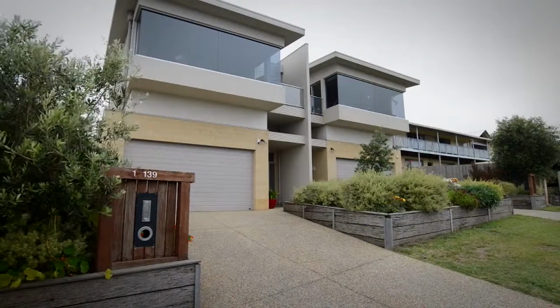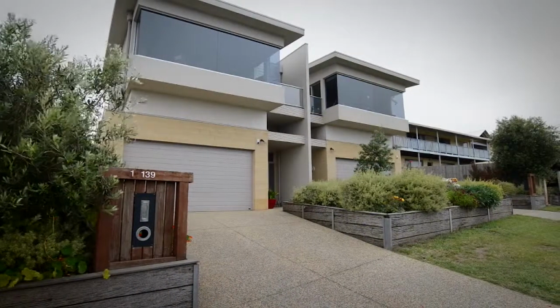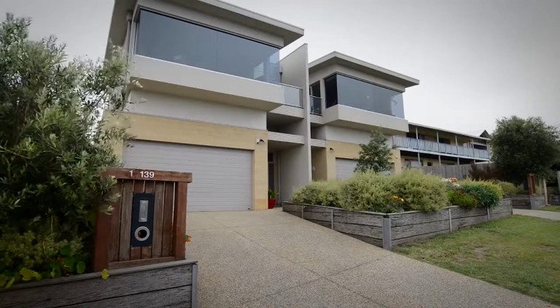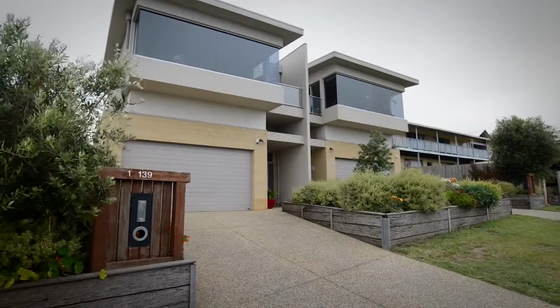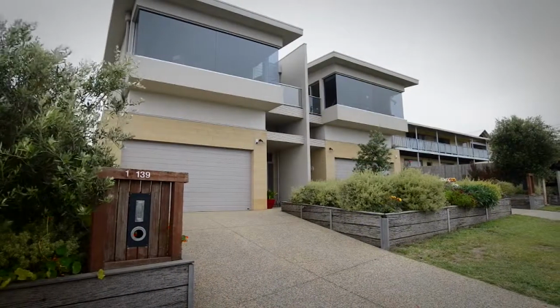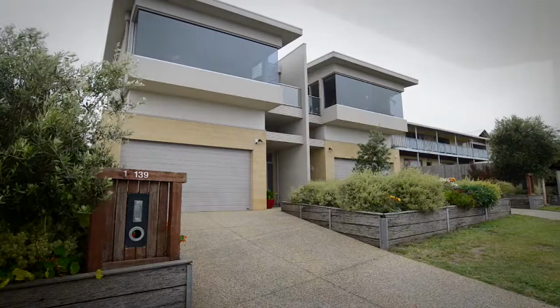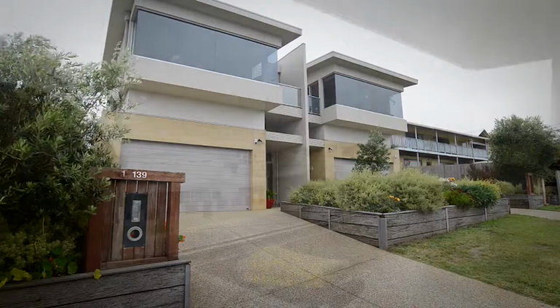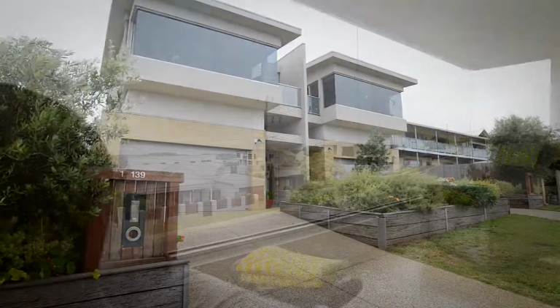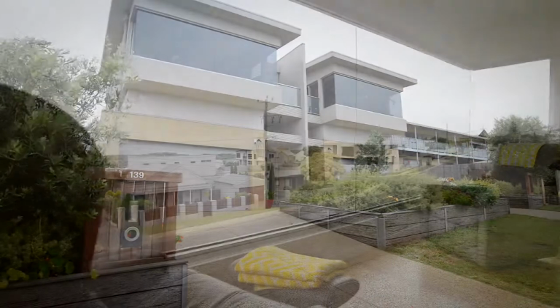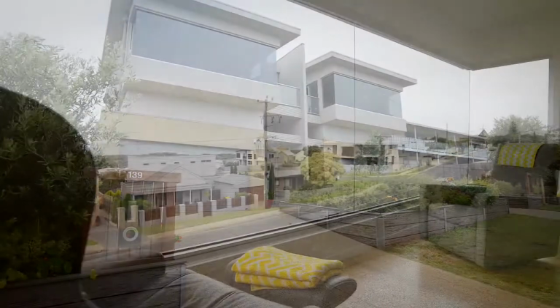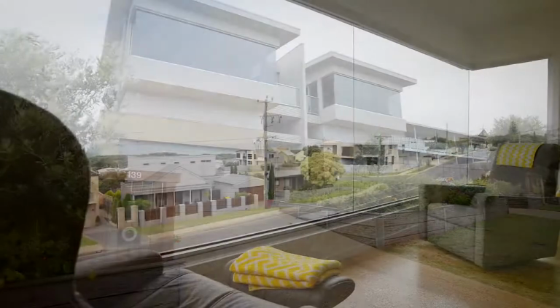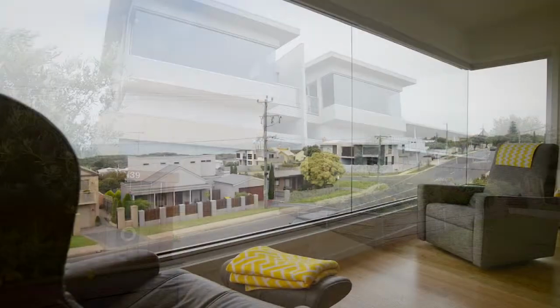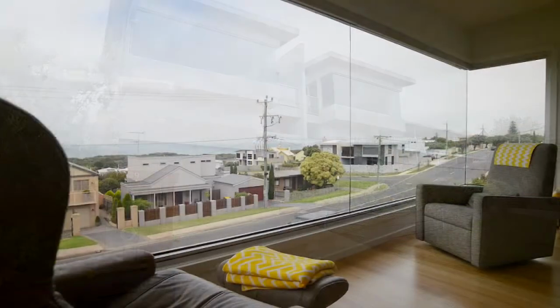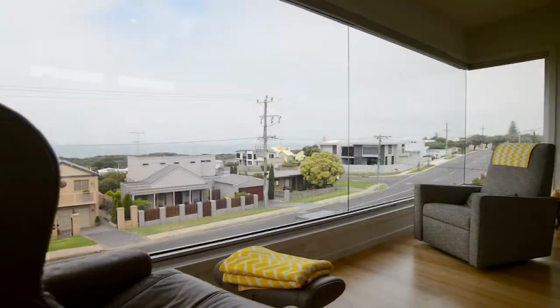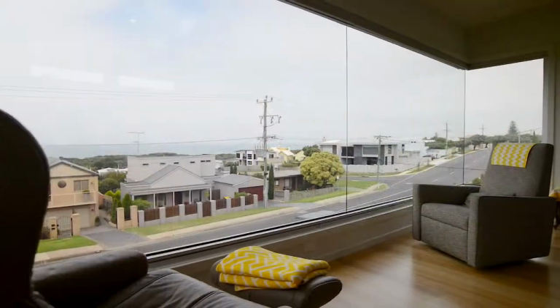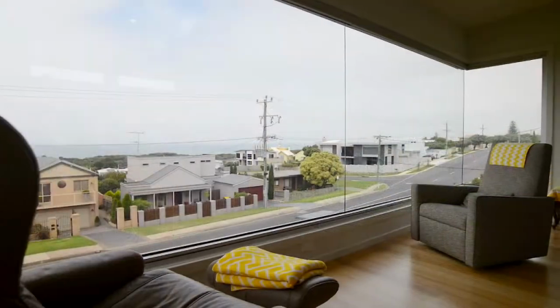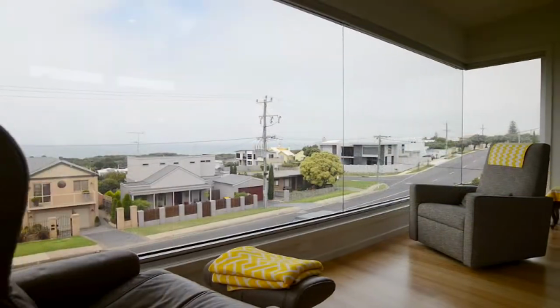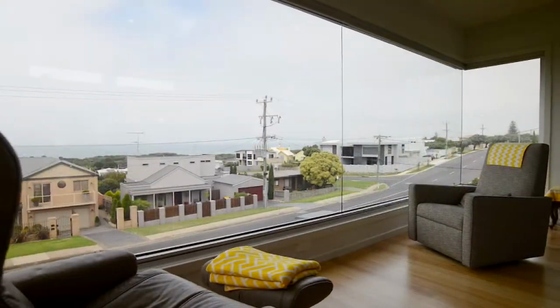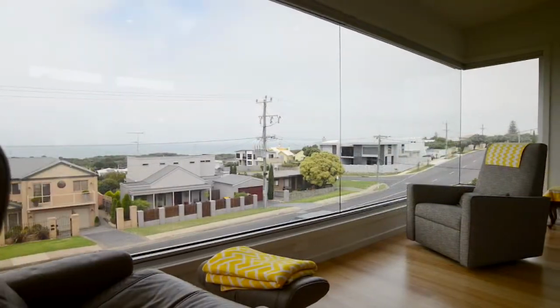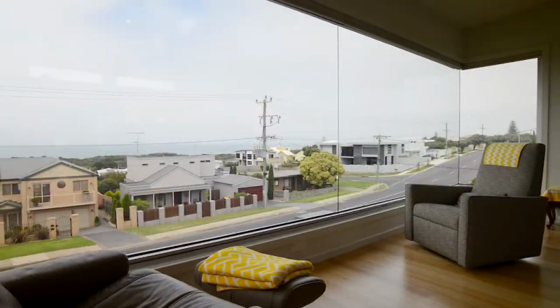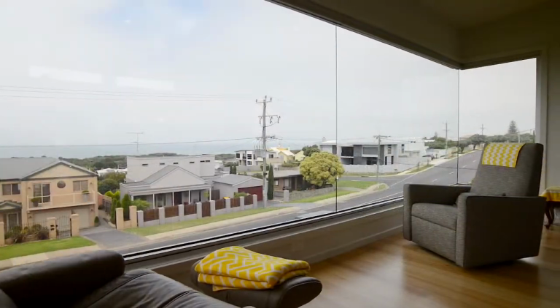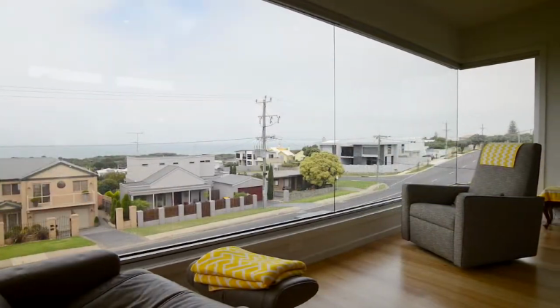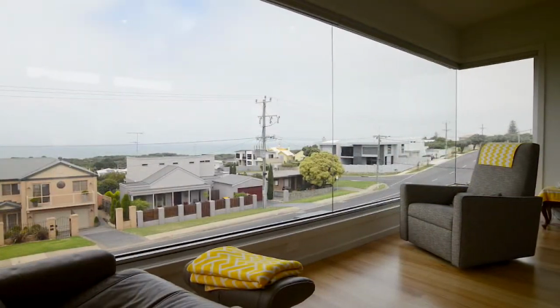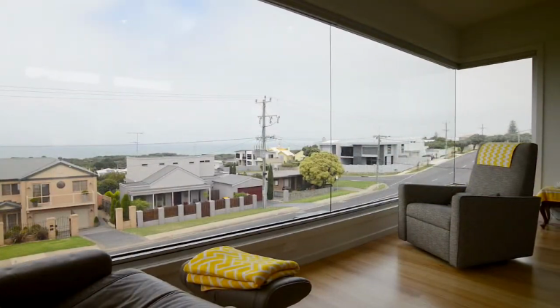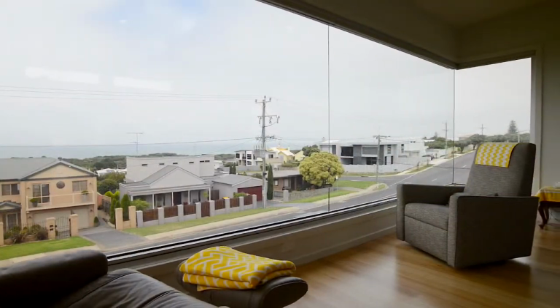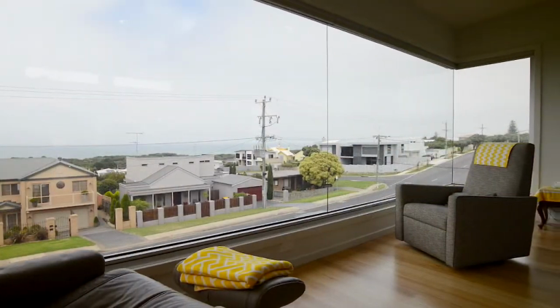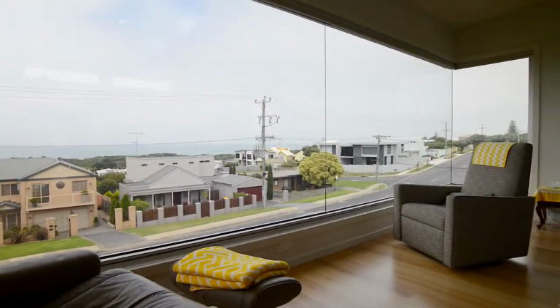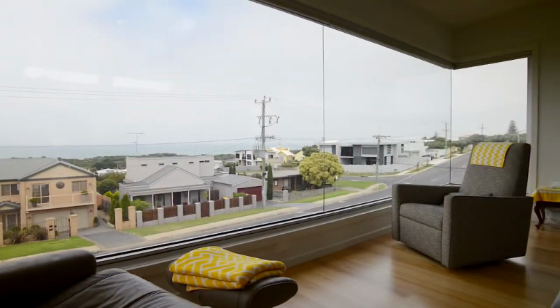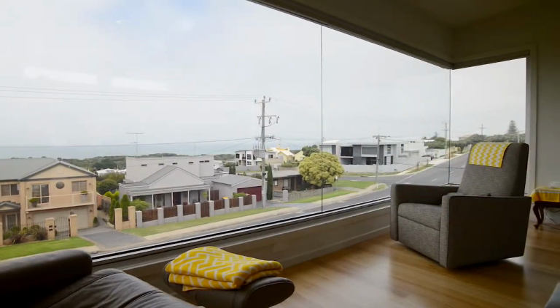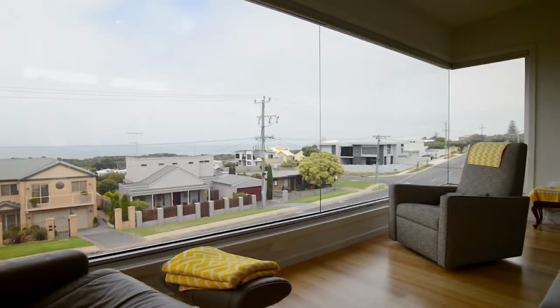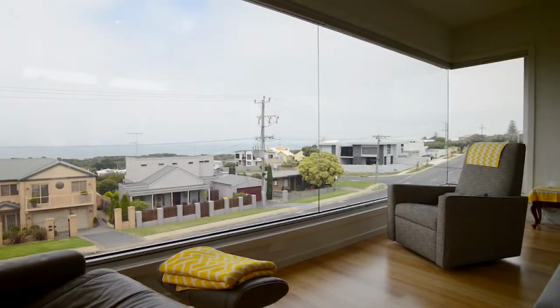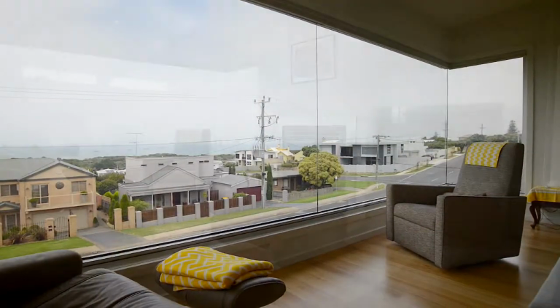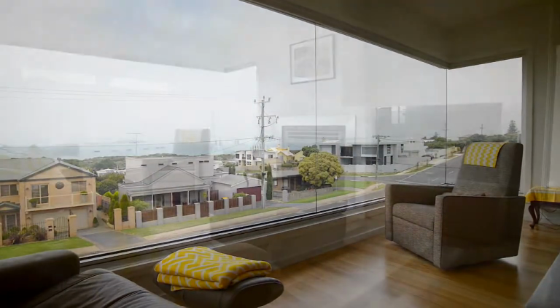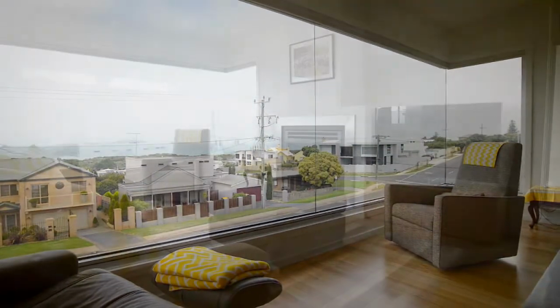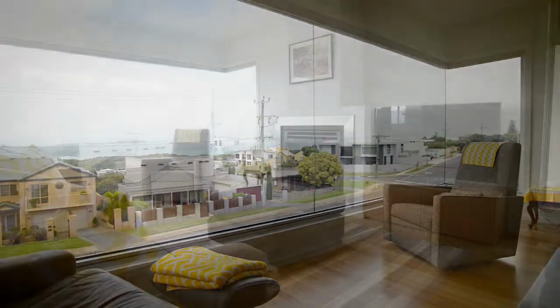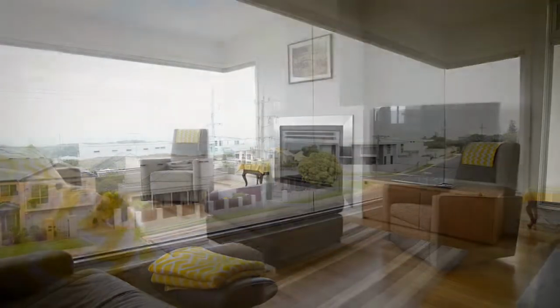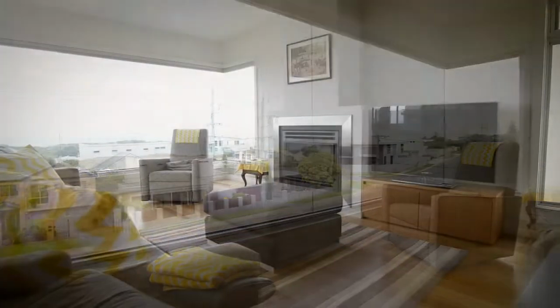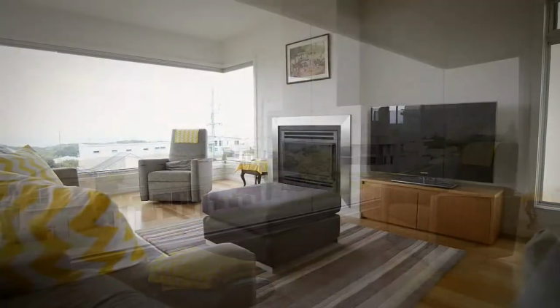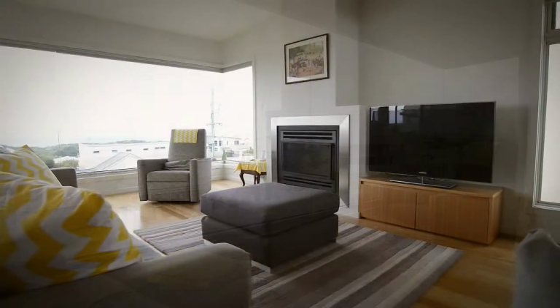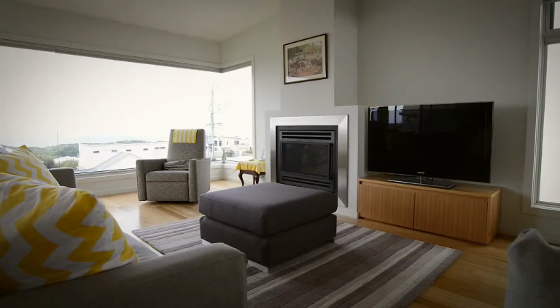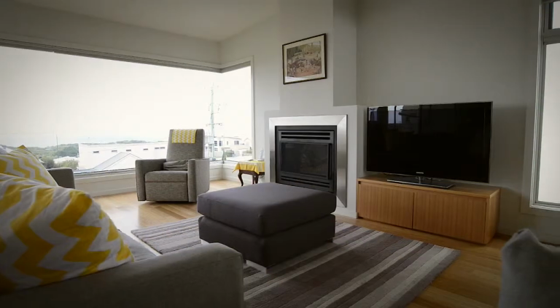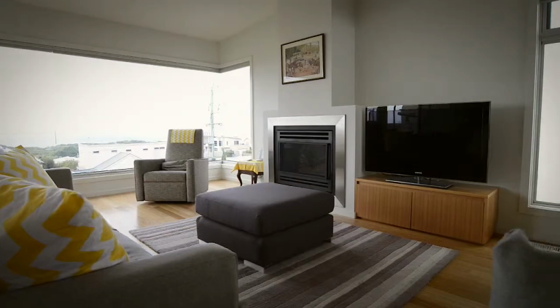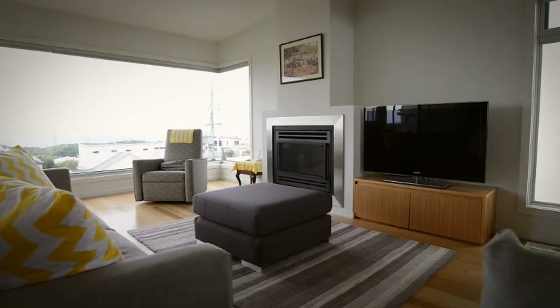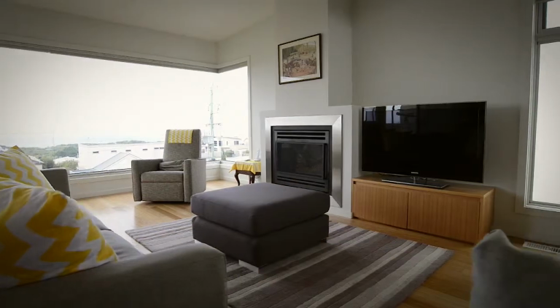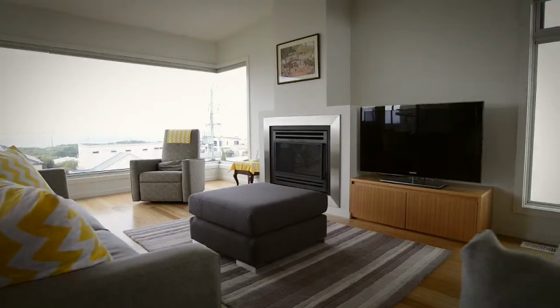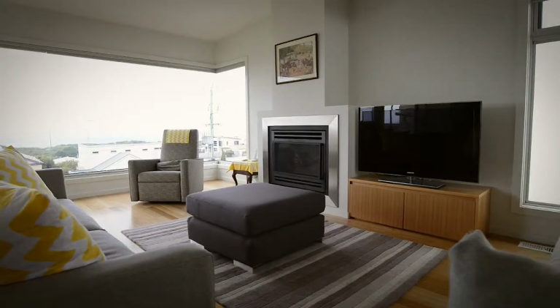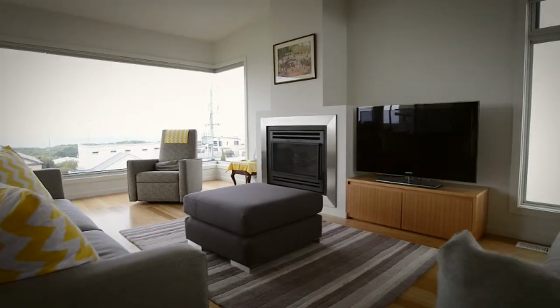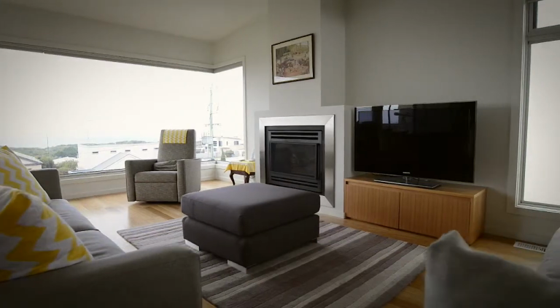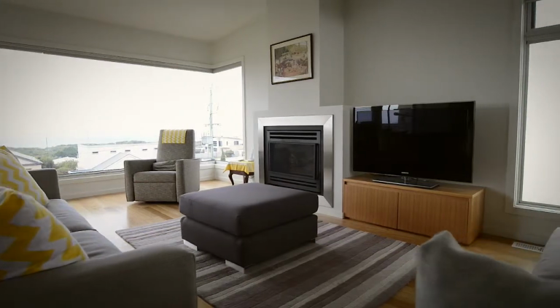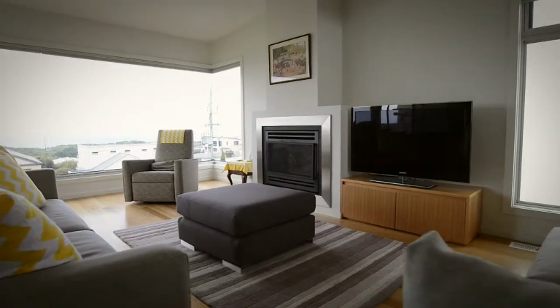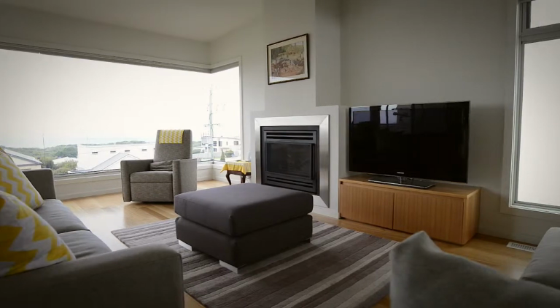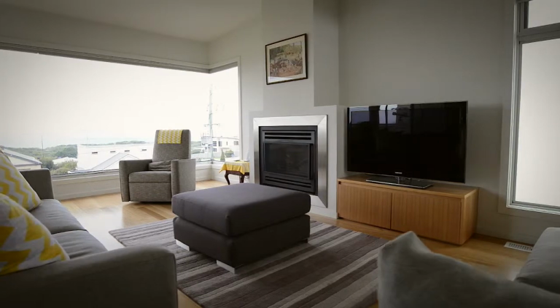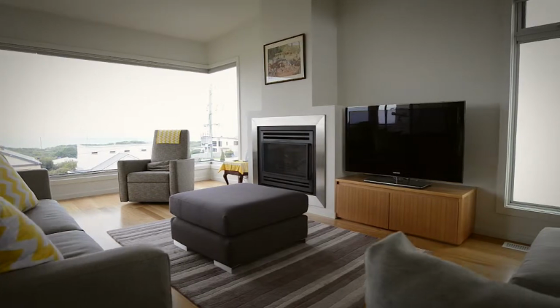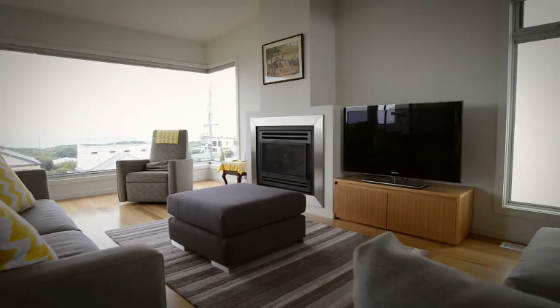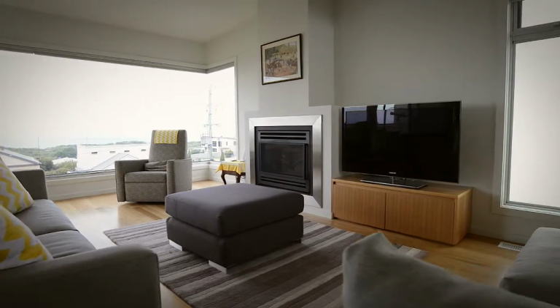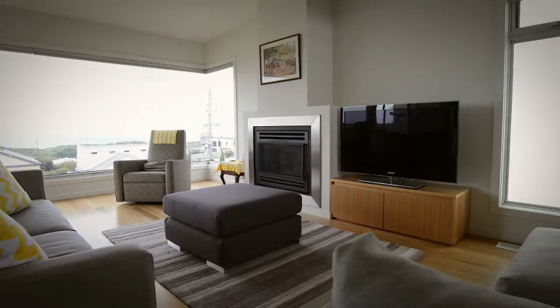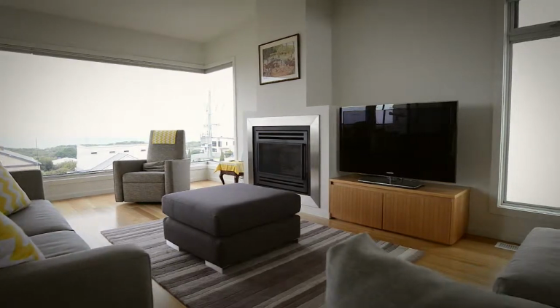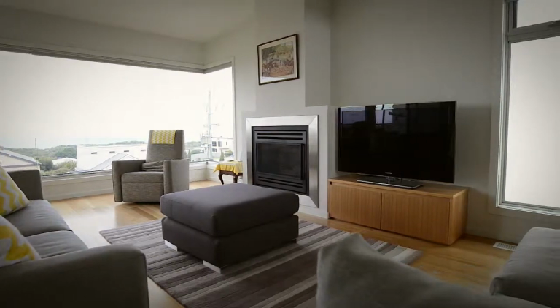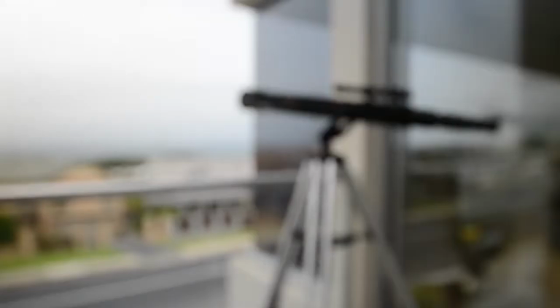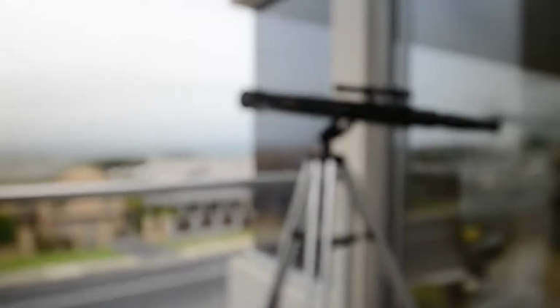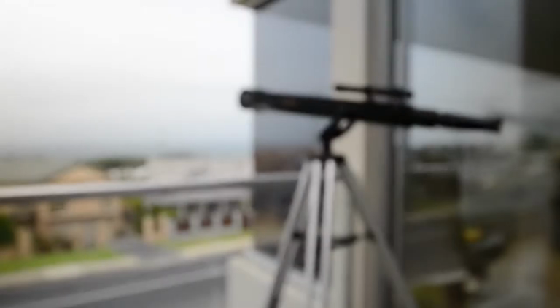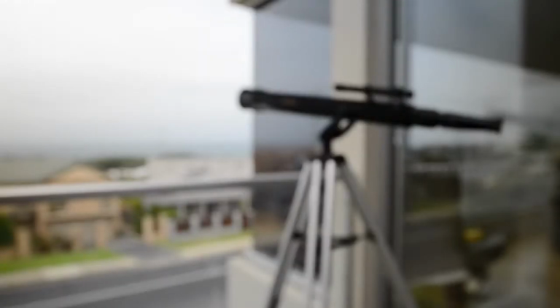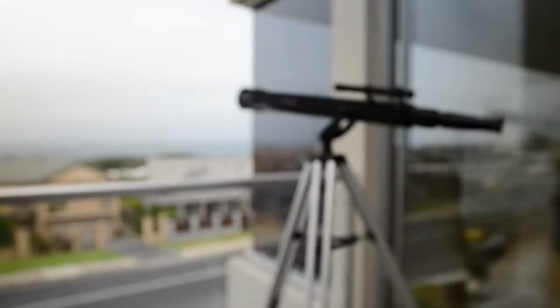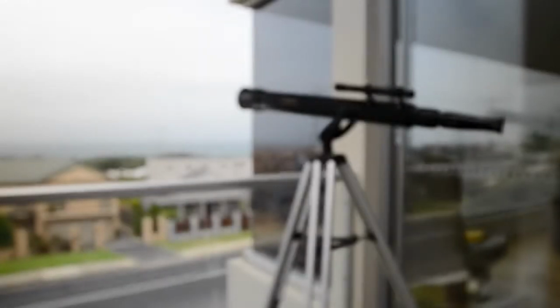Graced with a stunning ocean panorama, this beautifully built LeMate home is a masterpiece in modern coastal architecture.